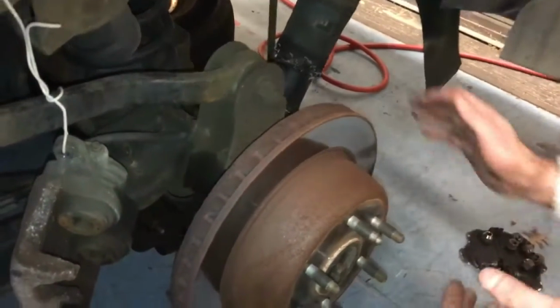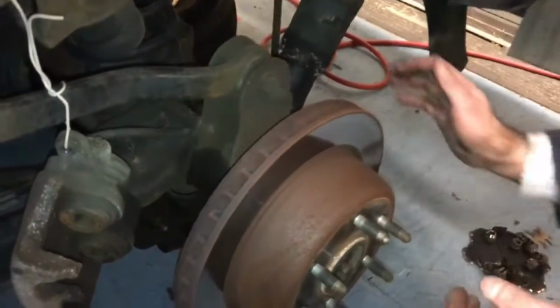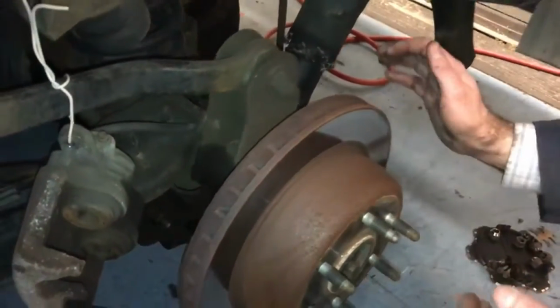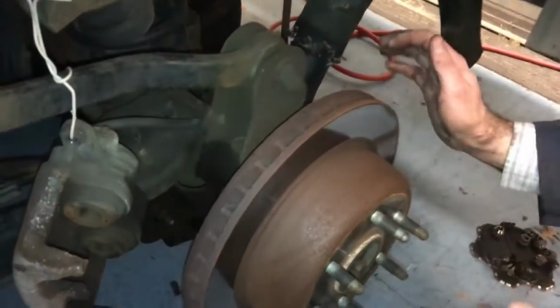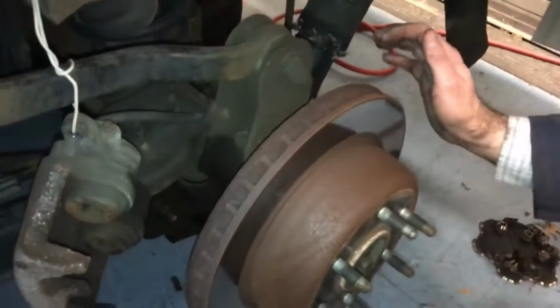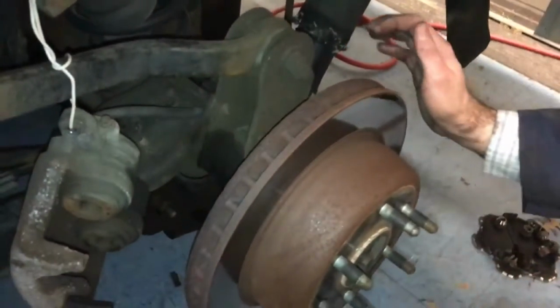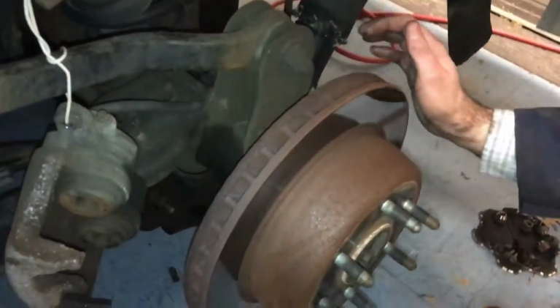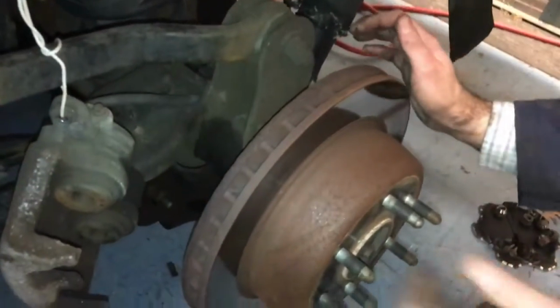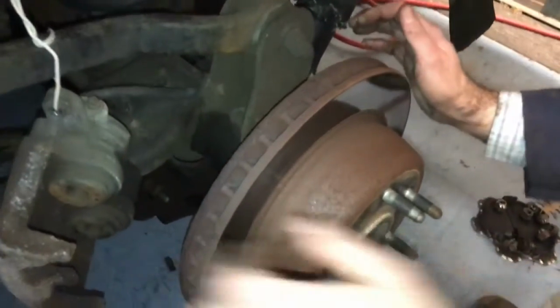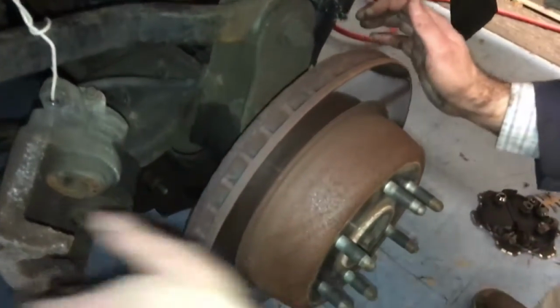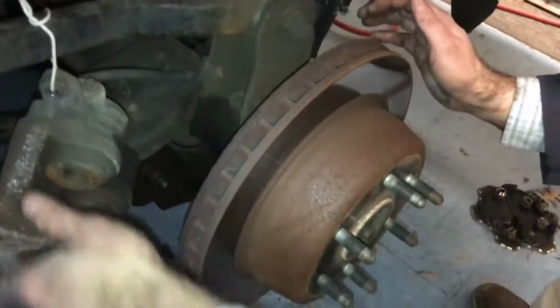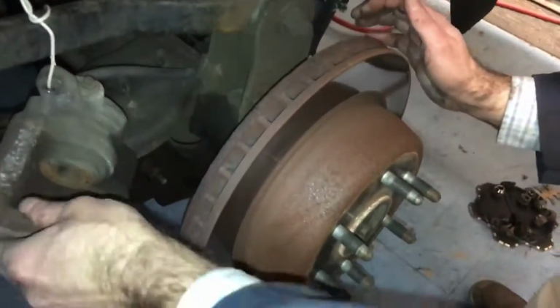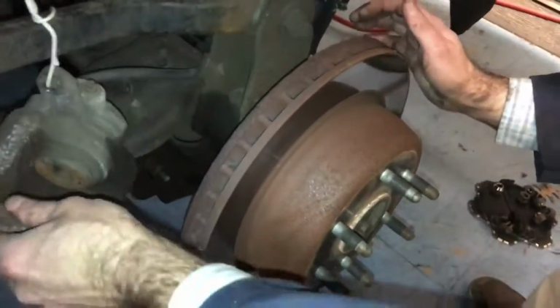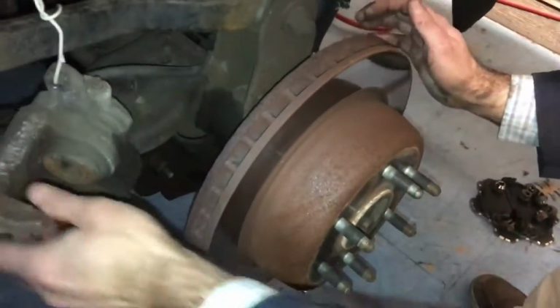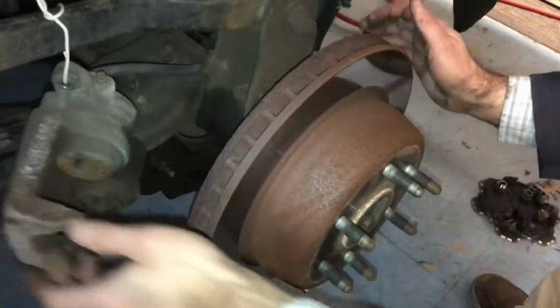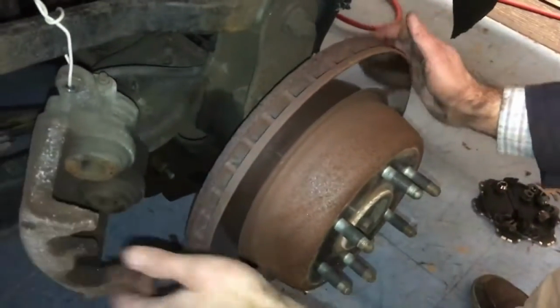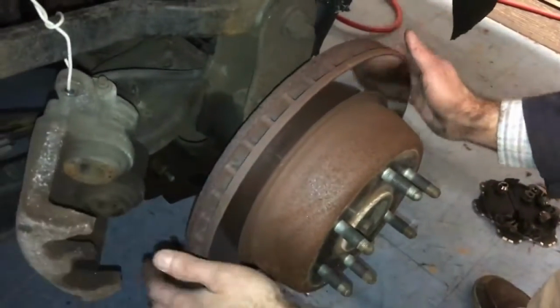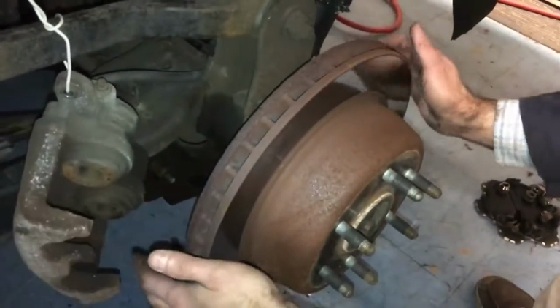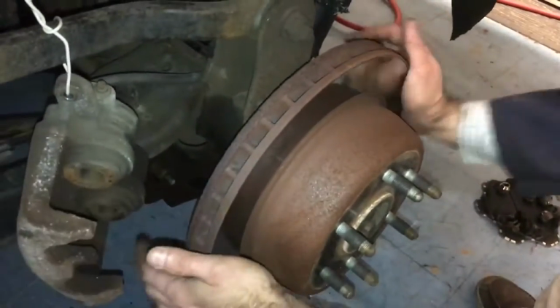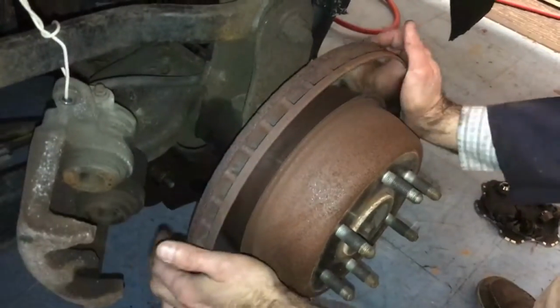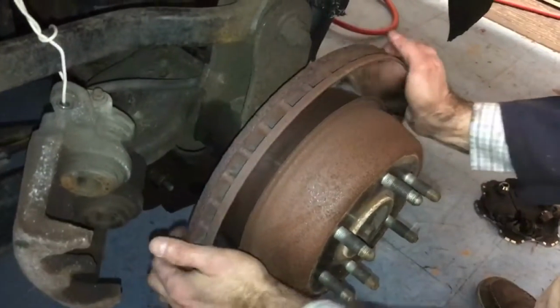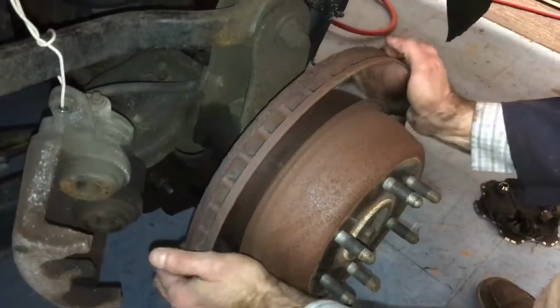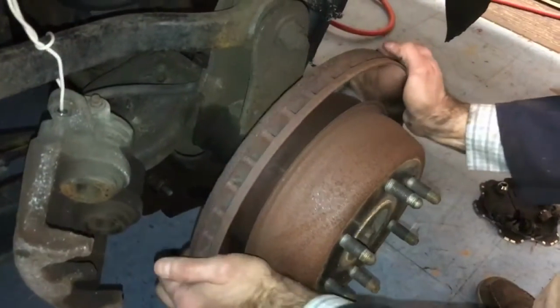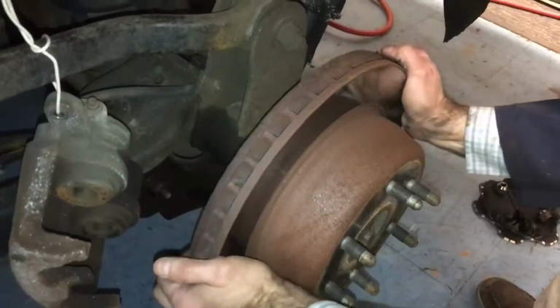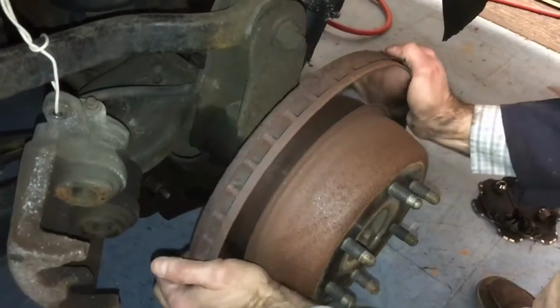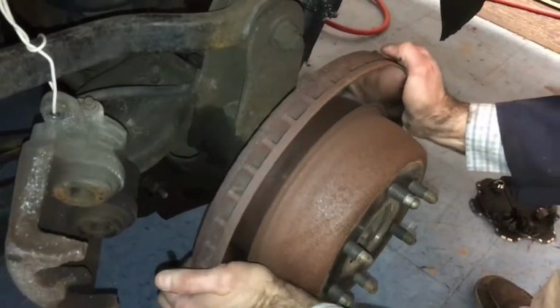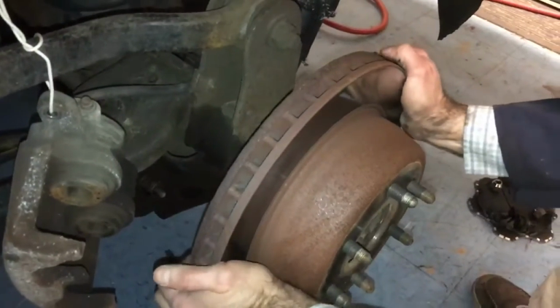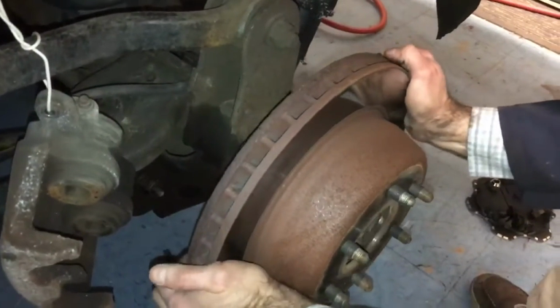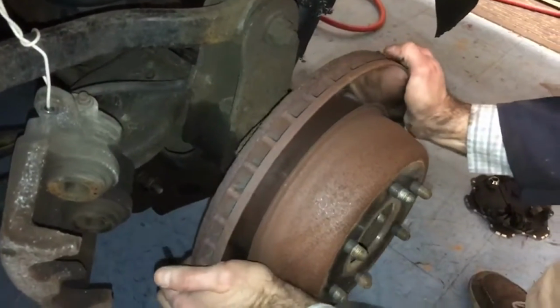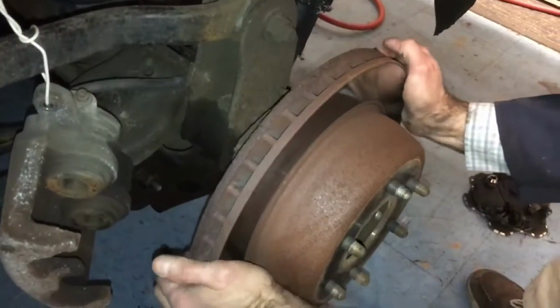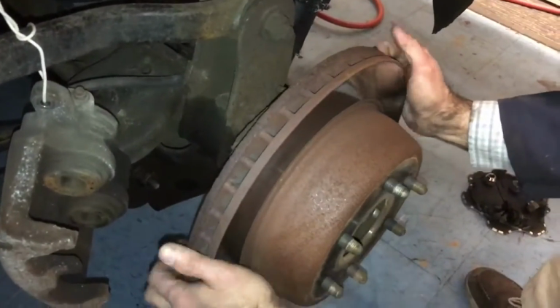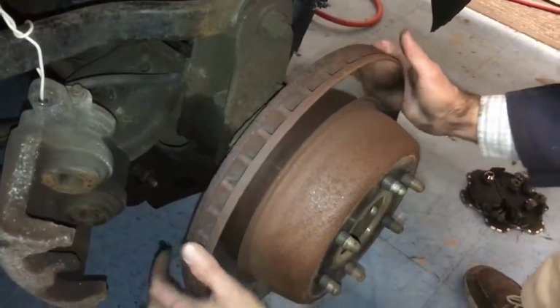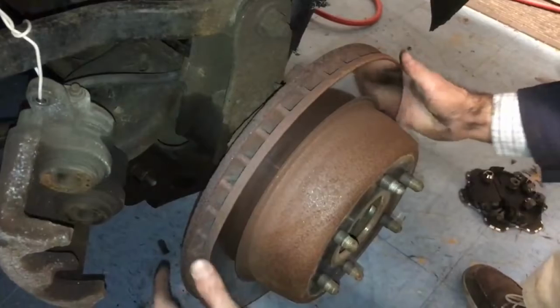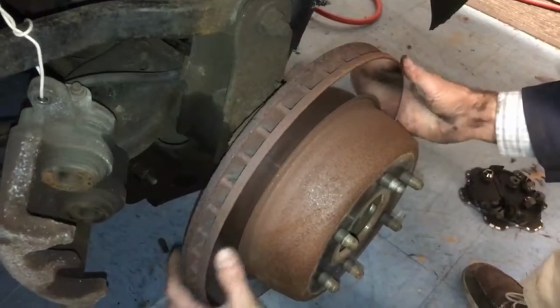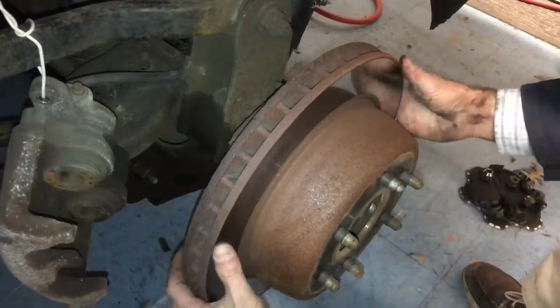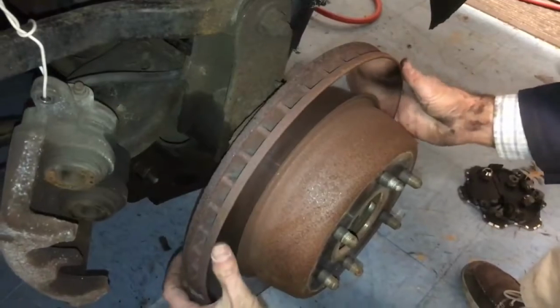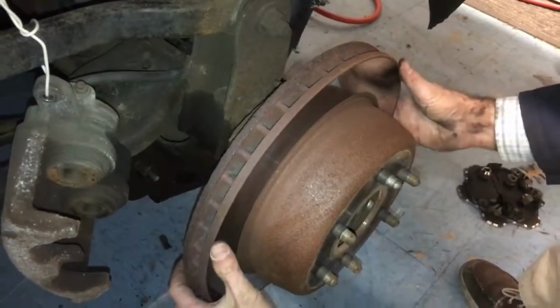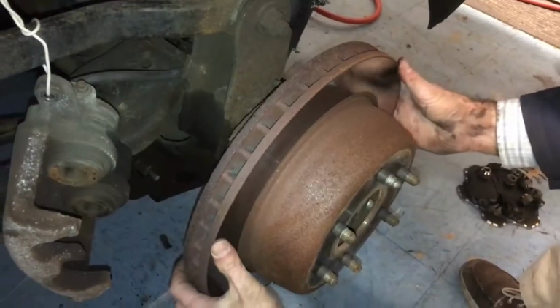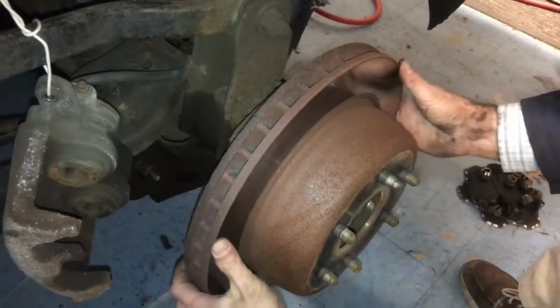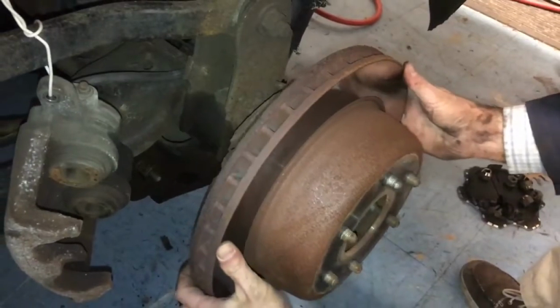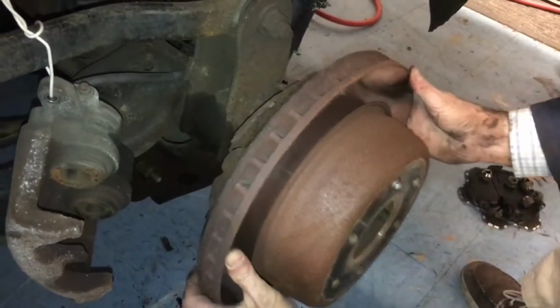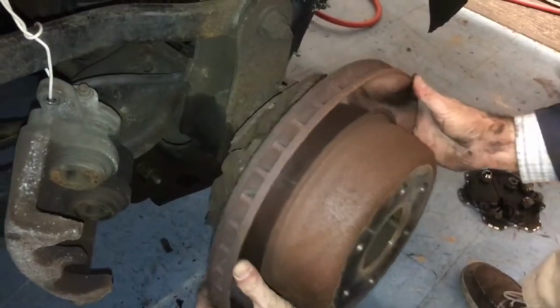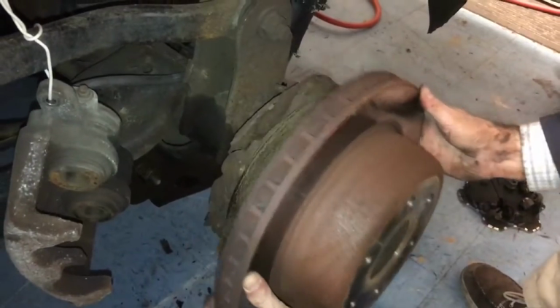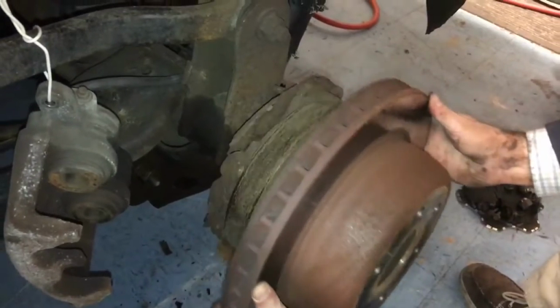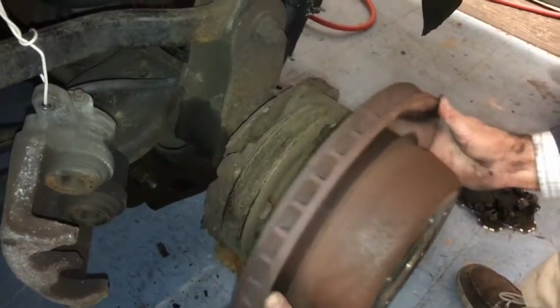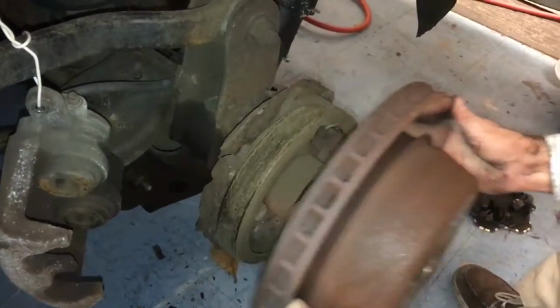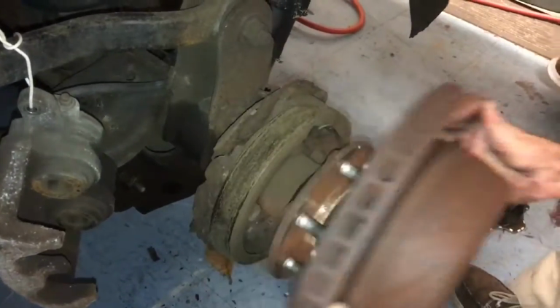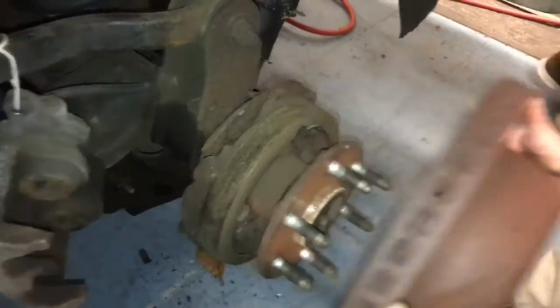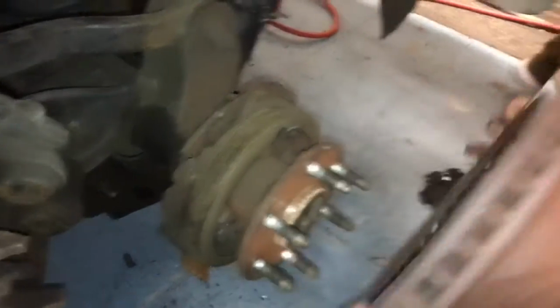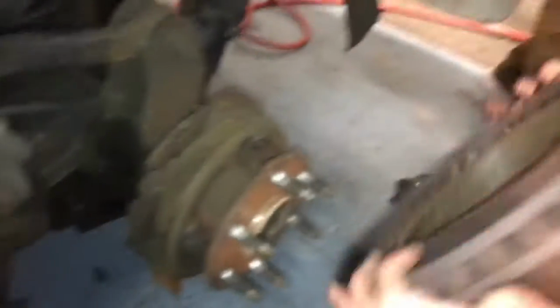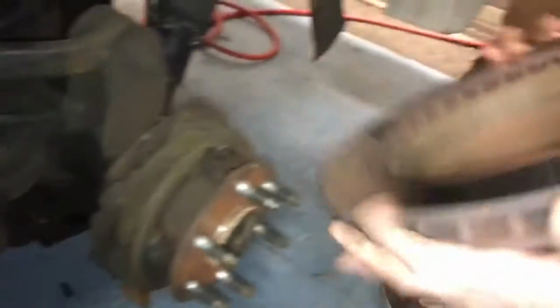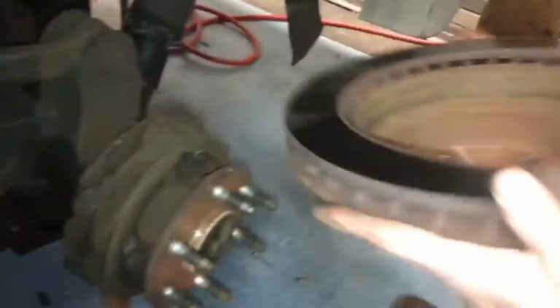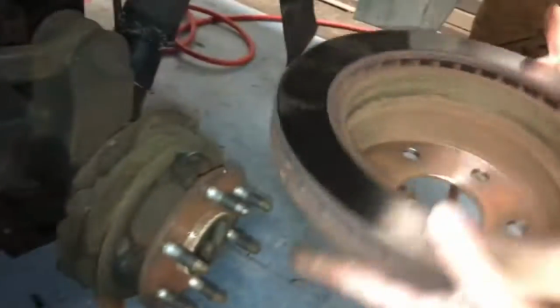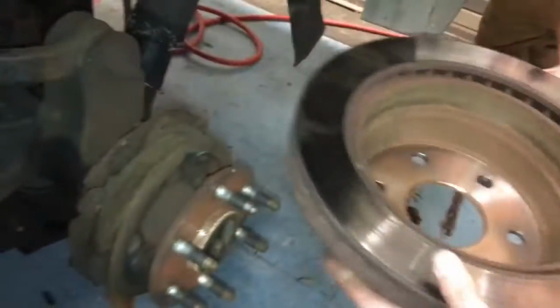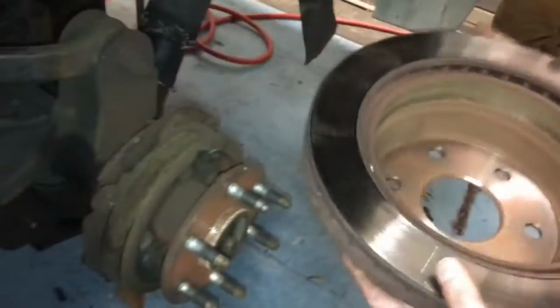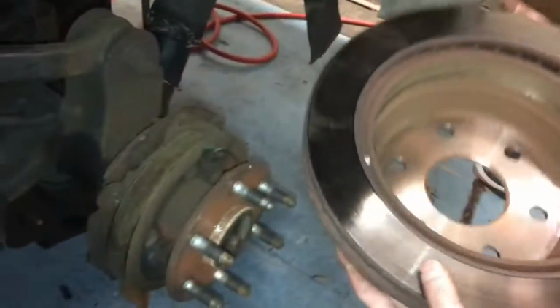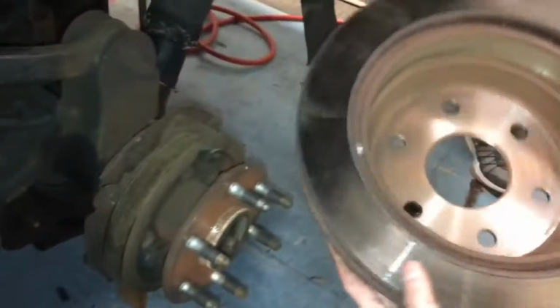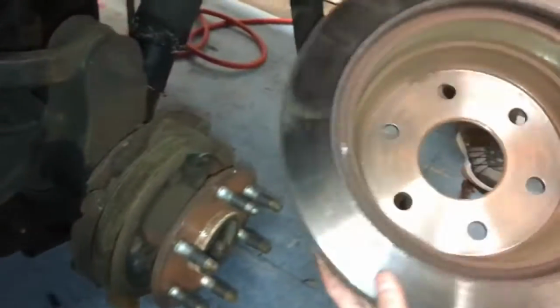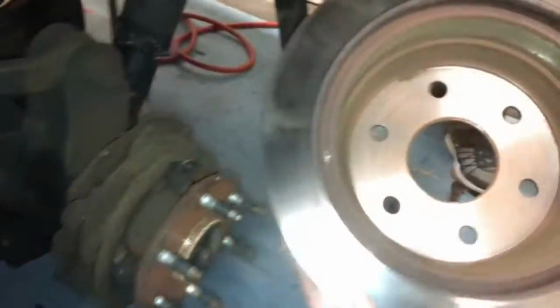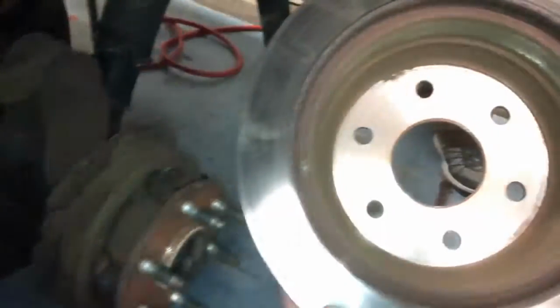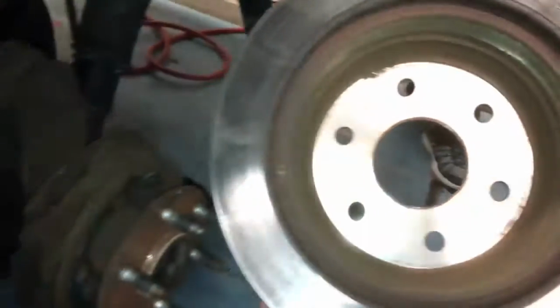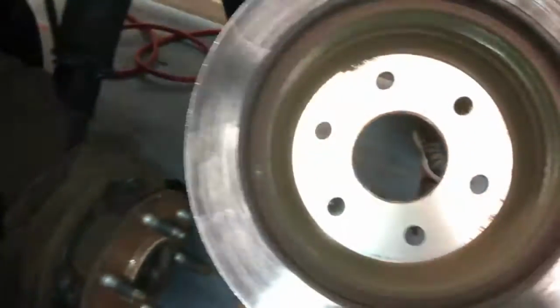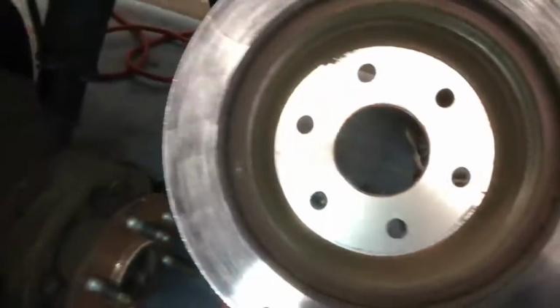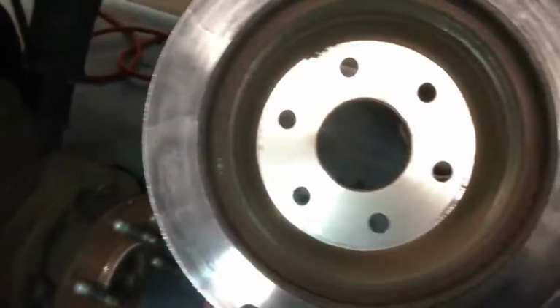Now that we have the caliper and the bracket off, we can remove the rotor, and you can see the inside drum.